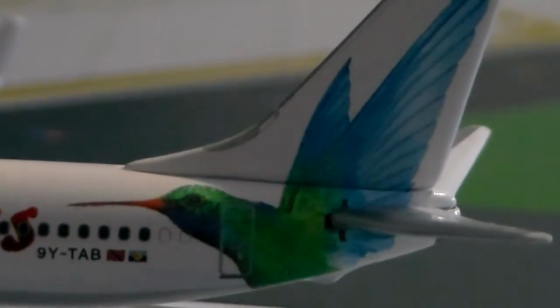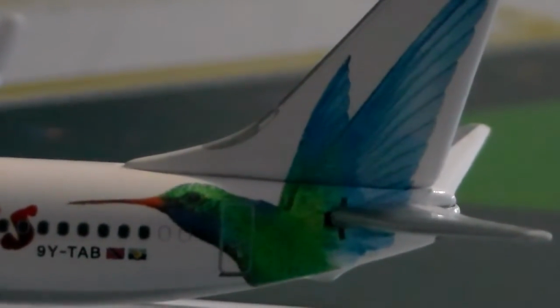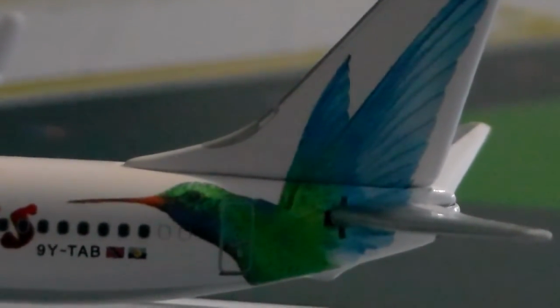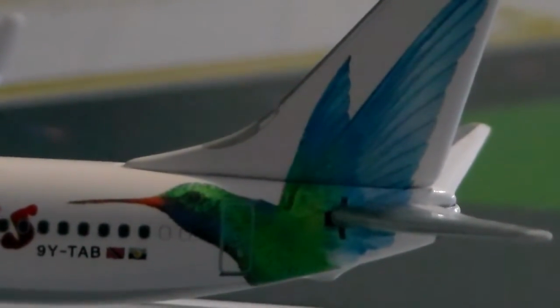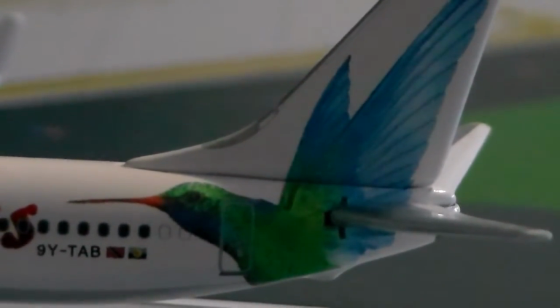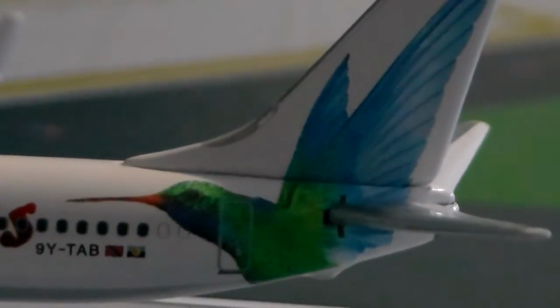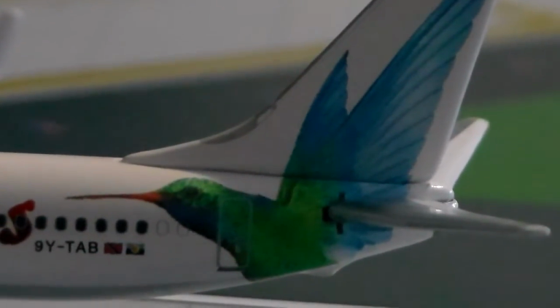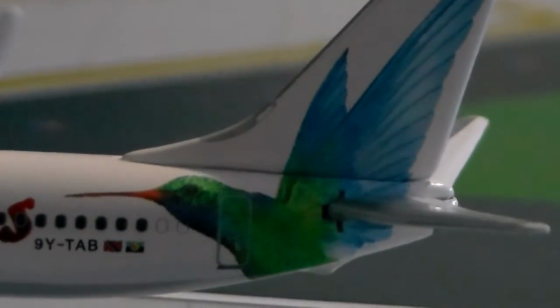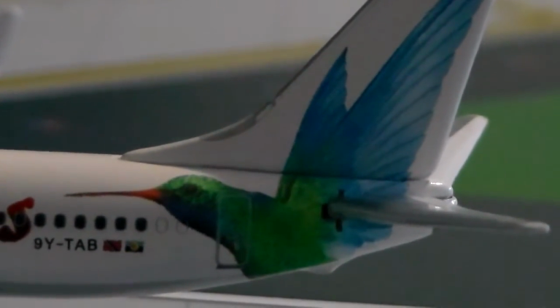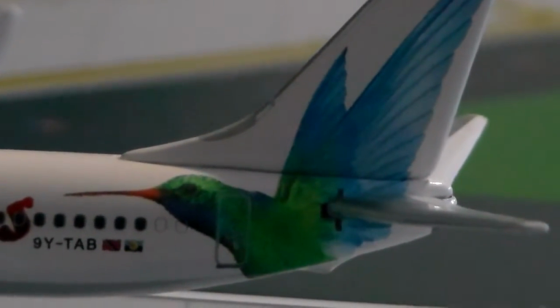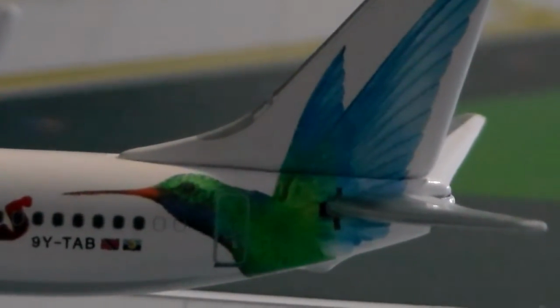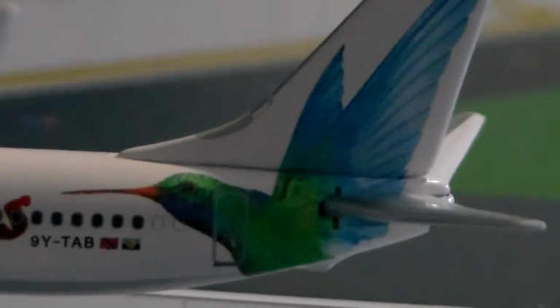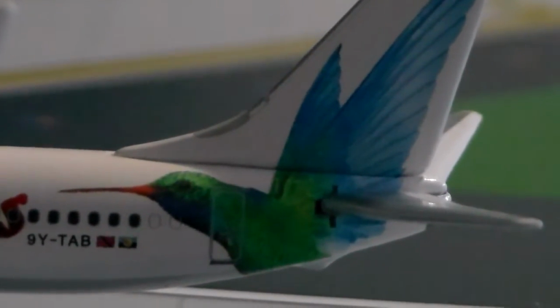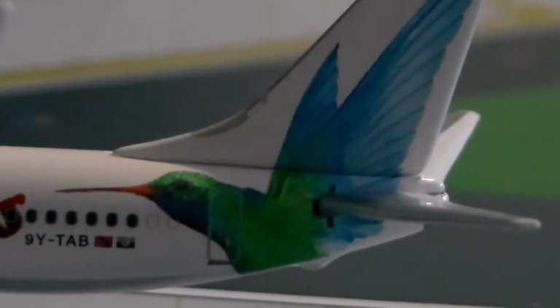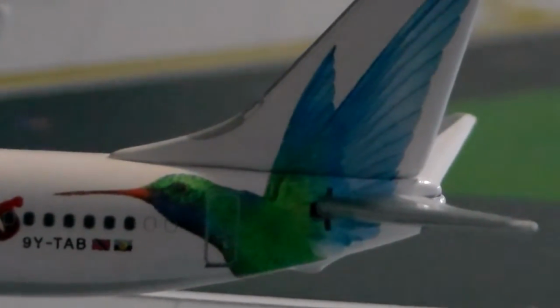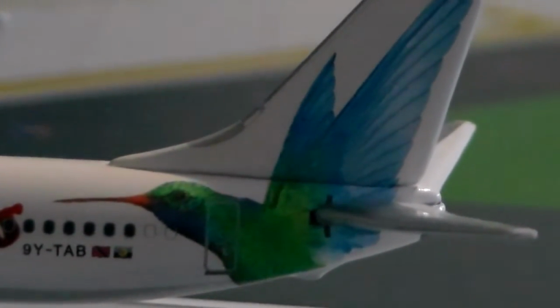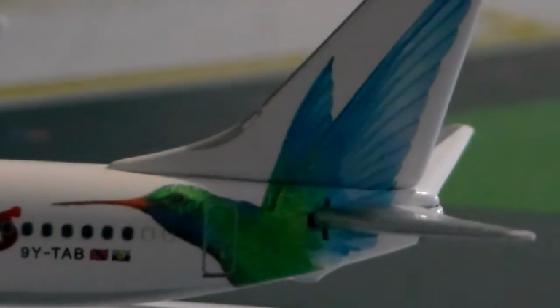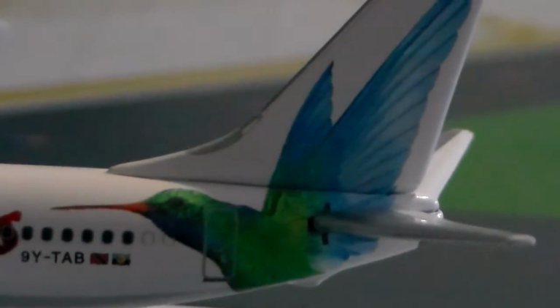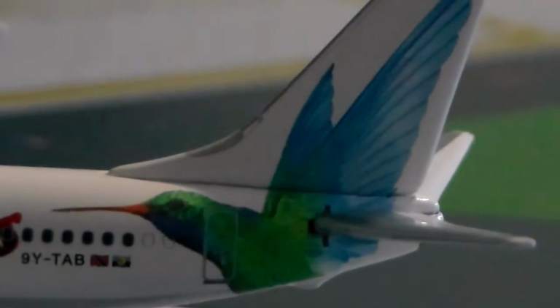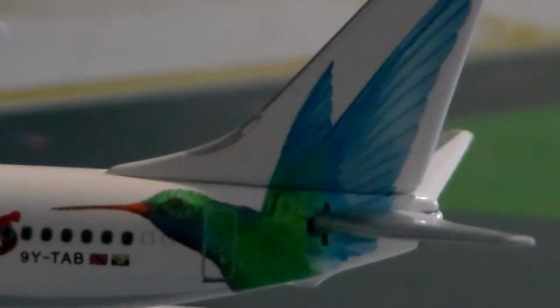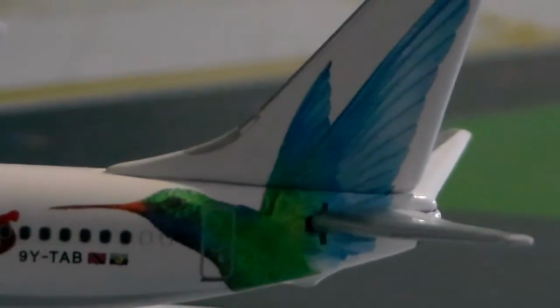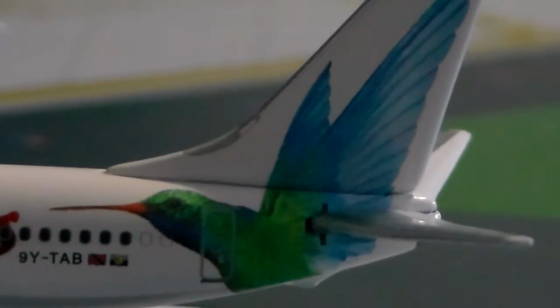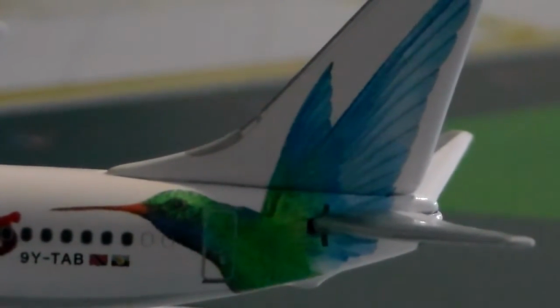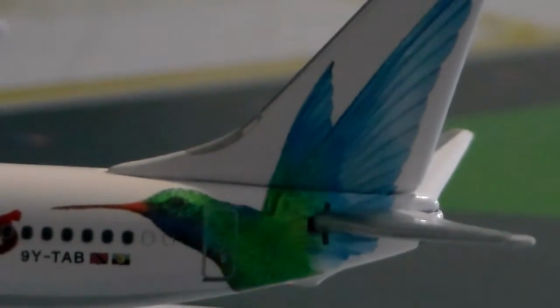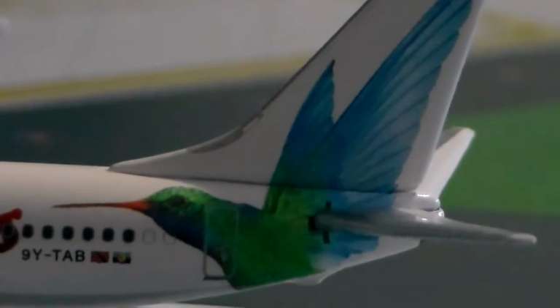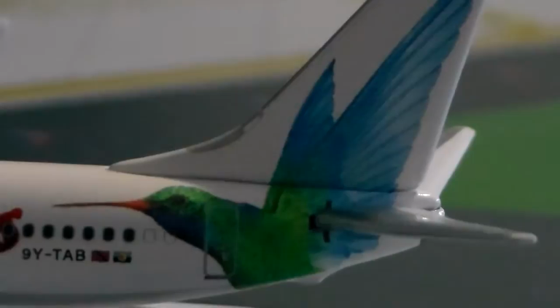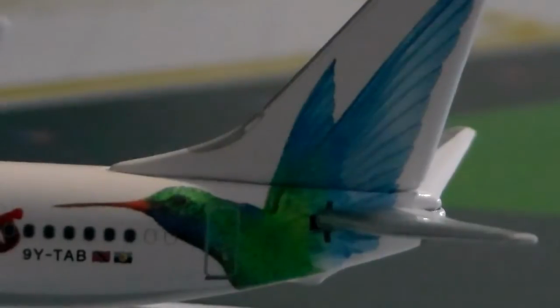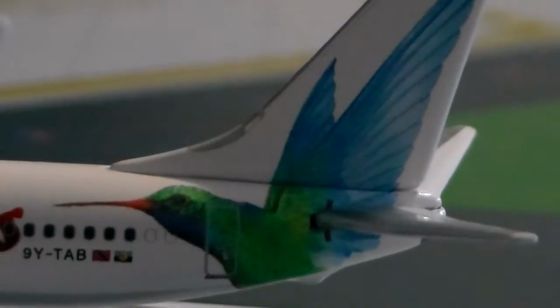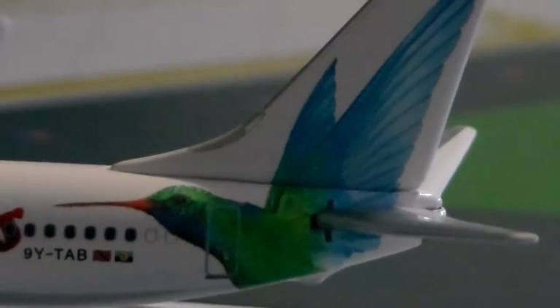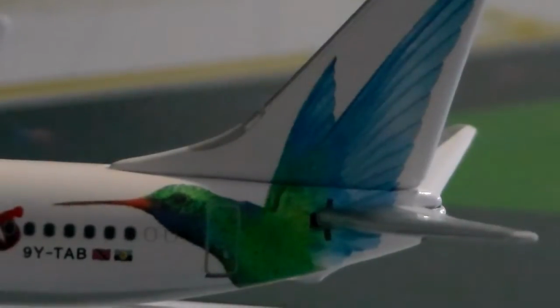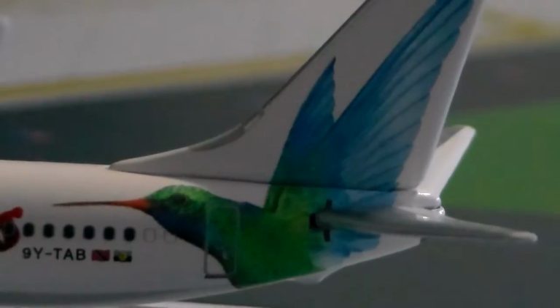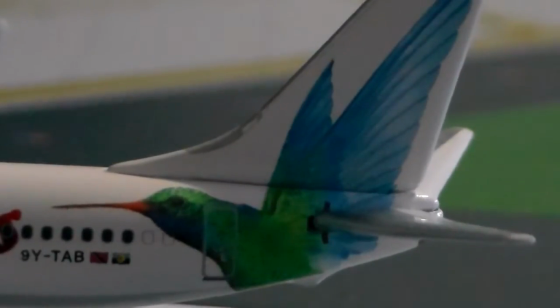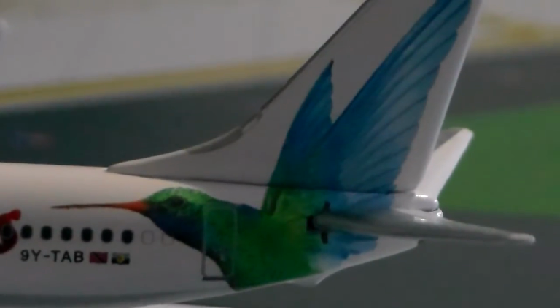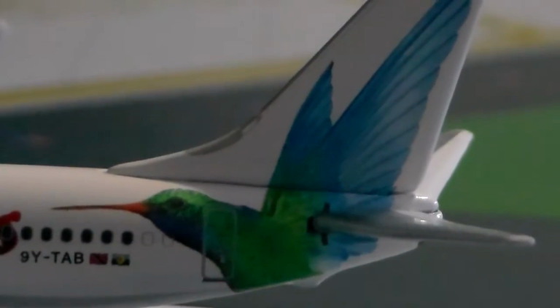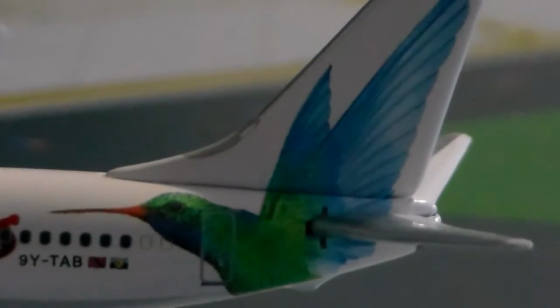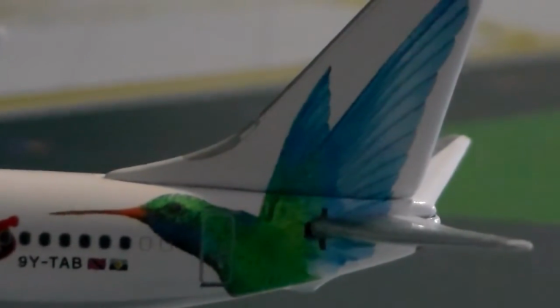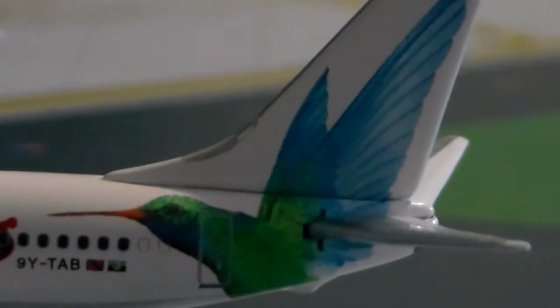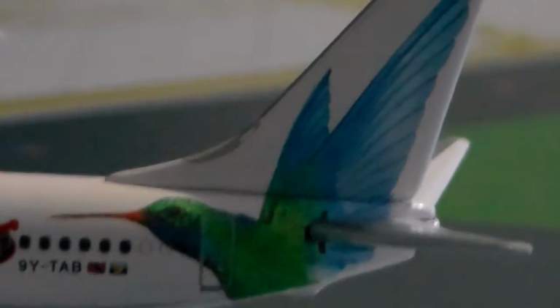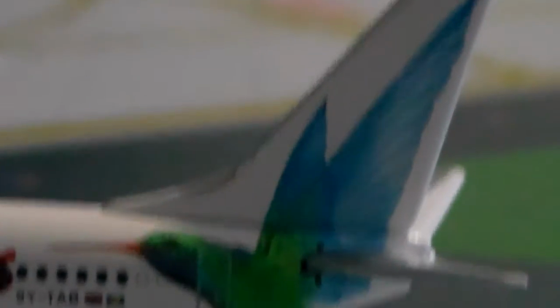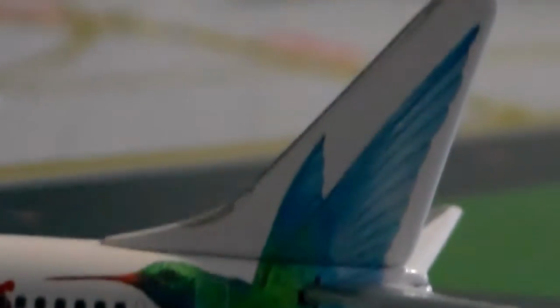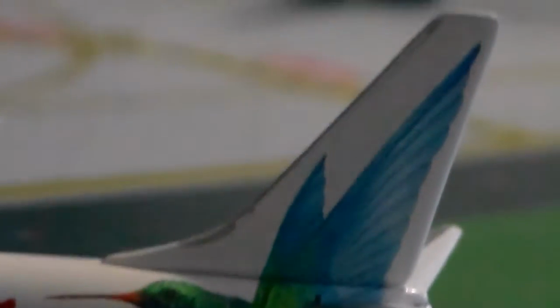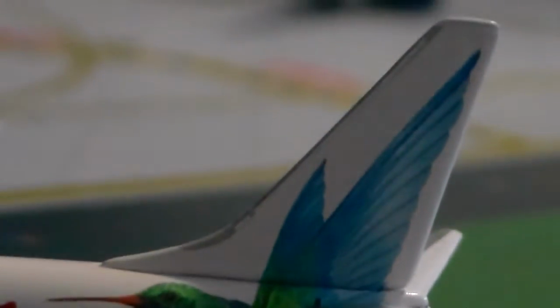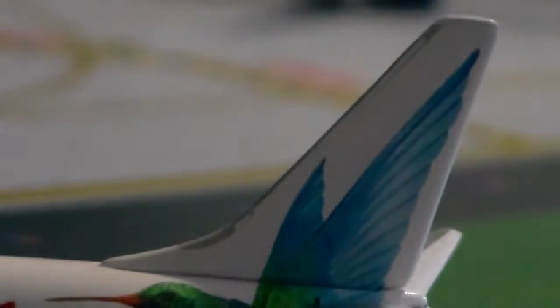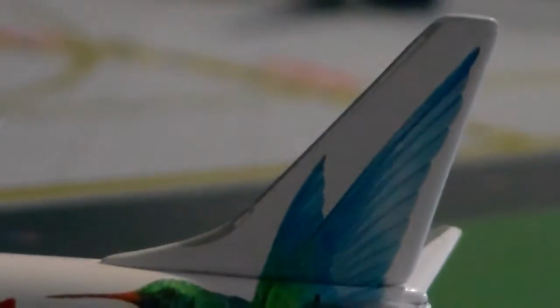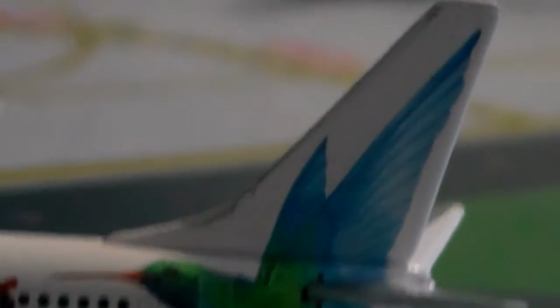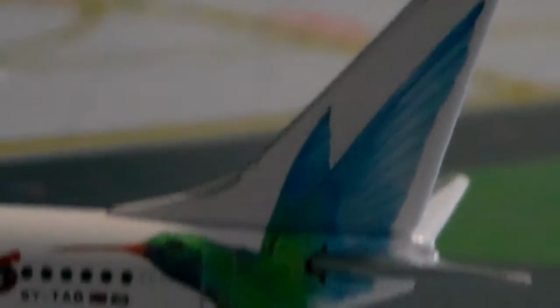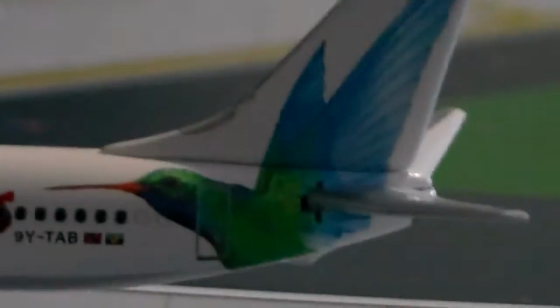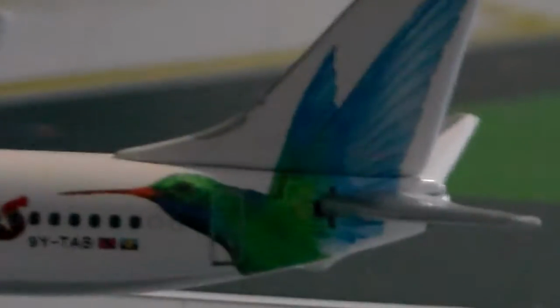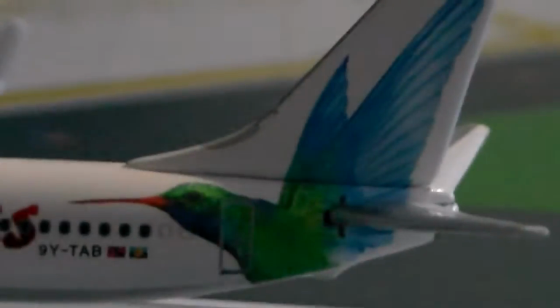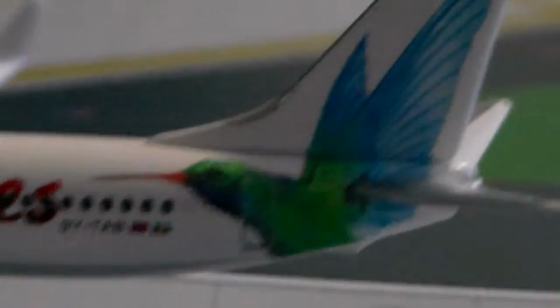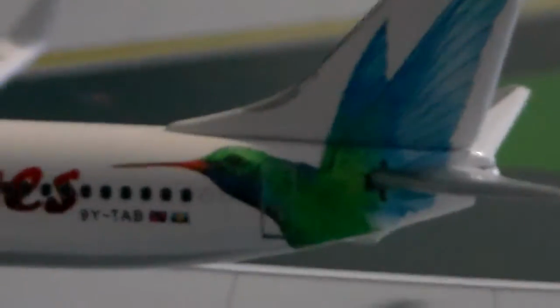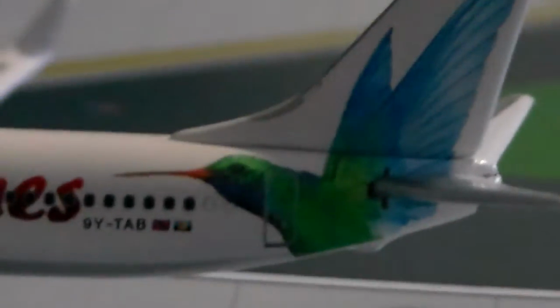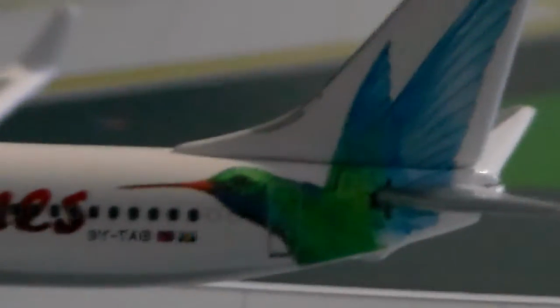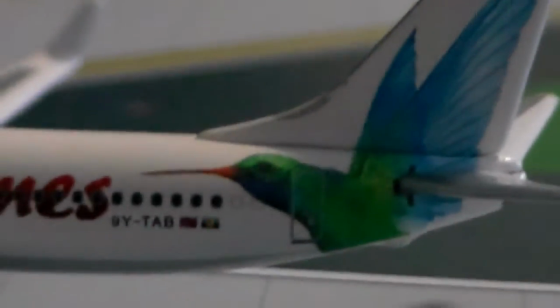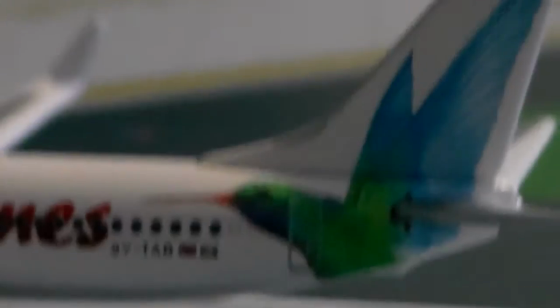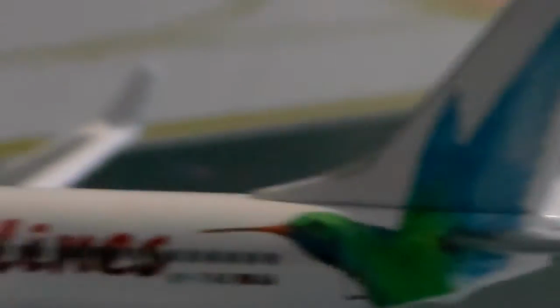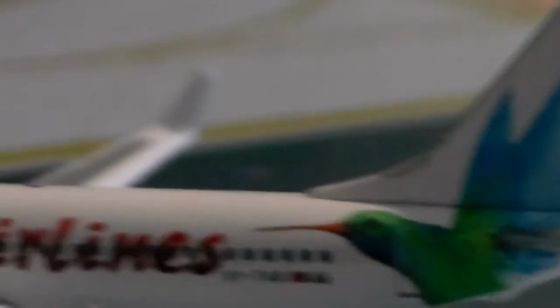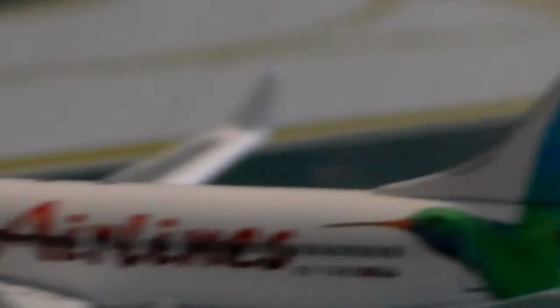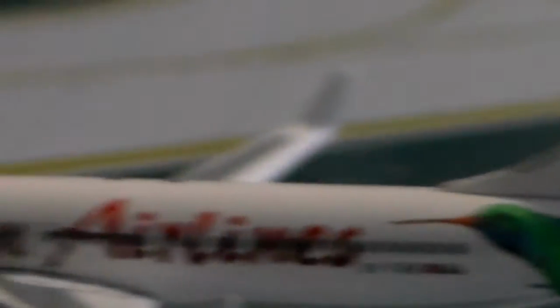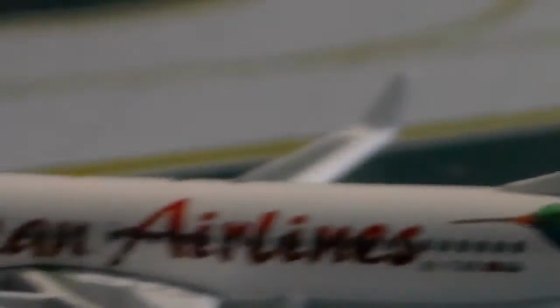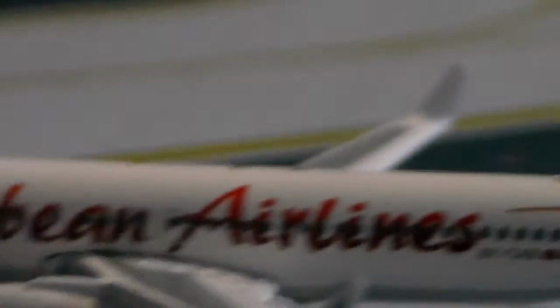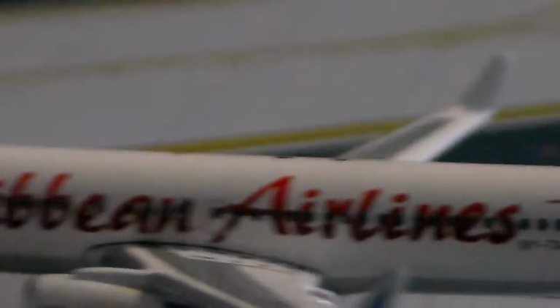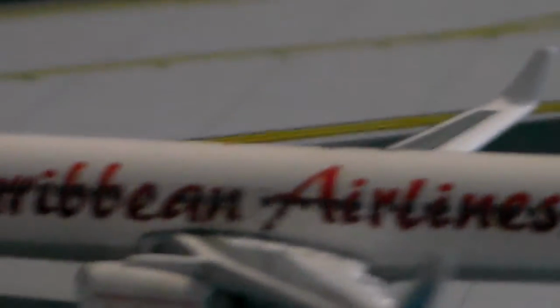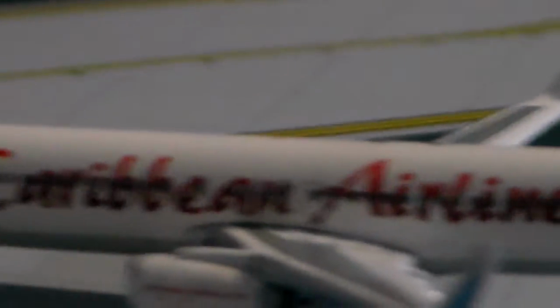My favorite part — the beautiful hummingbird logo. It's a nice green and blue hummingbird that really represents the Caribbean and the islands.